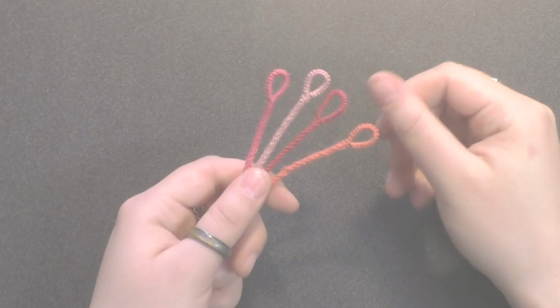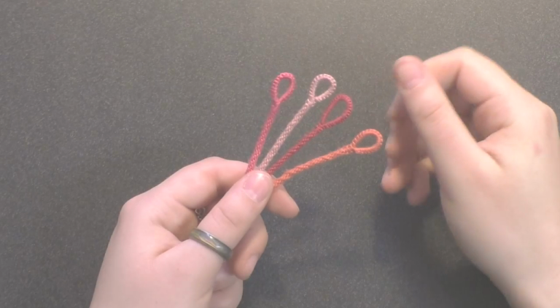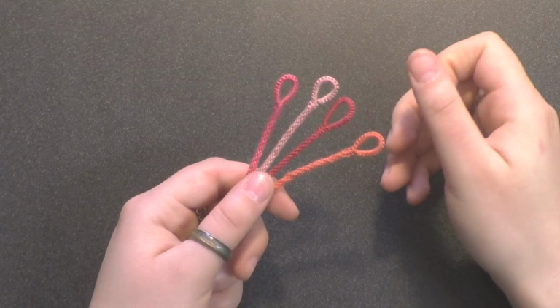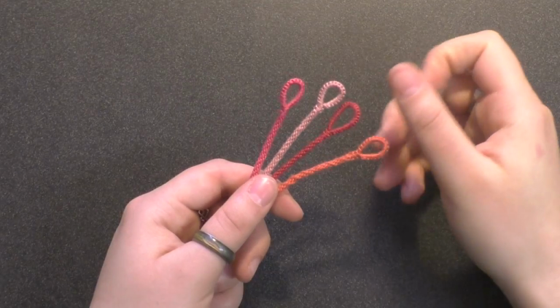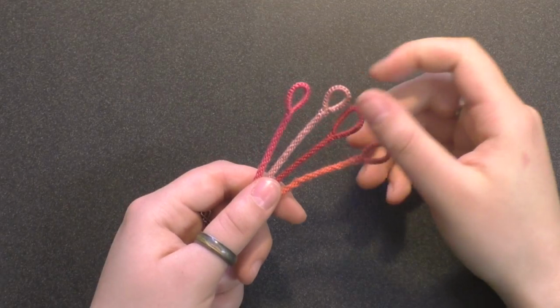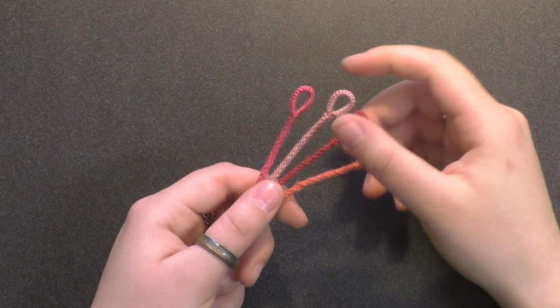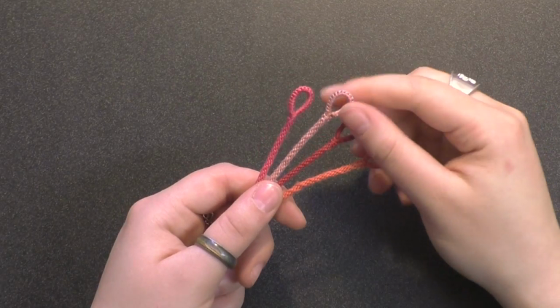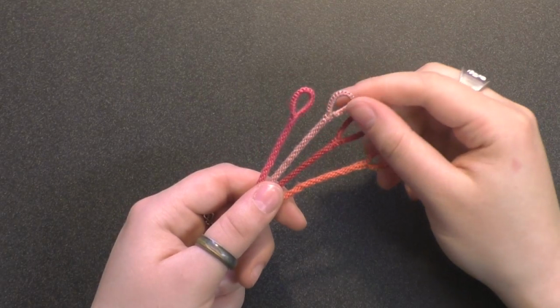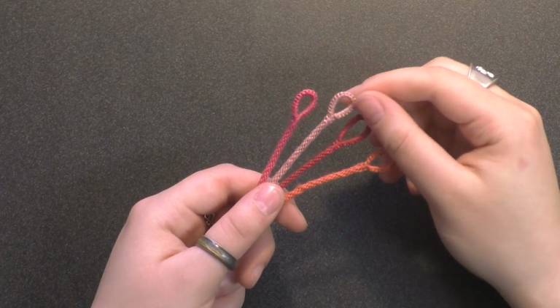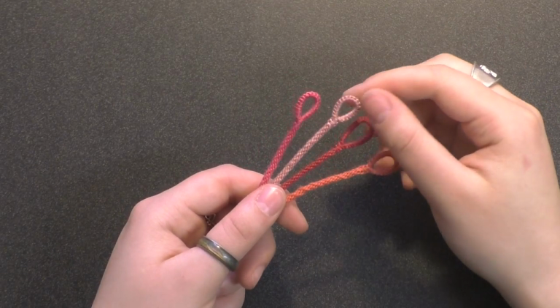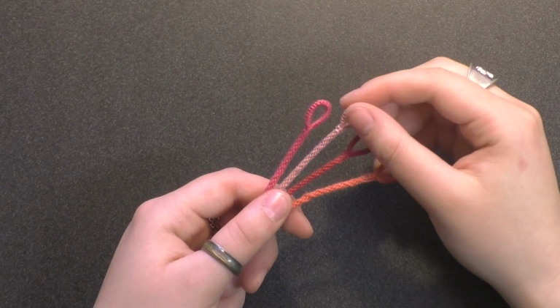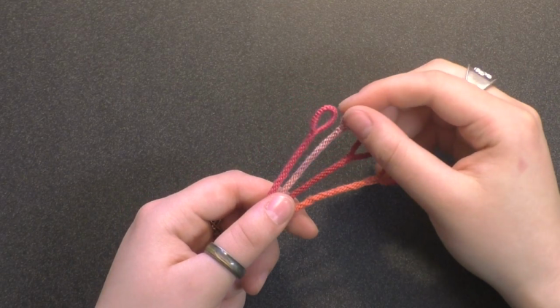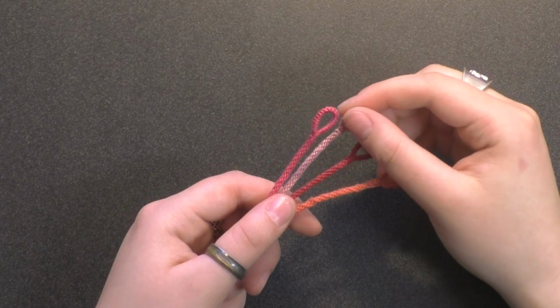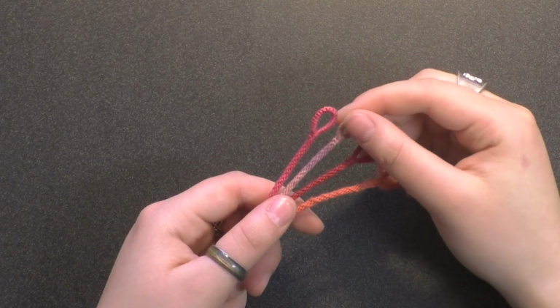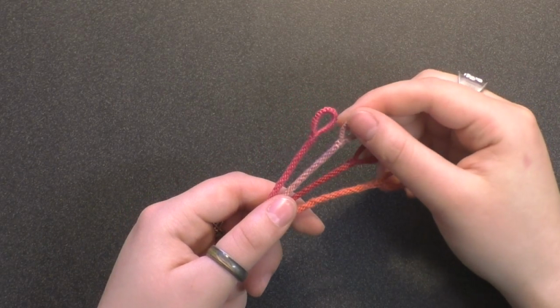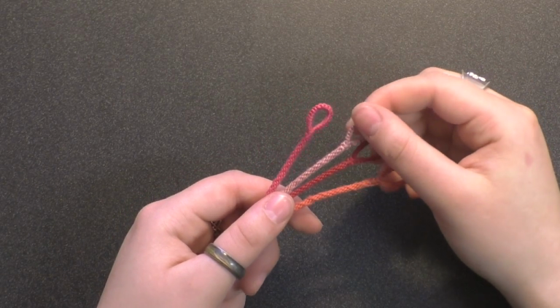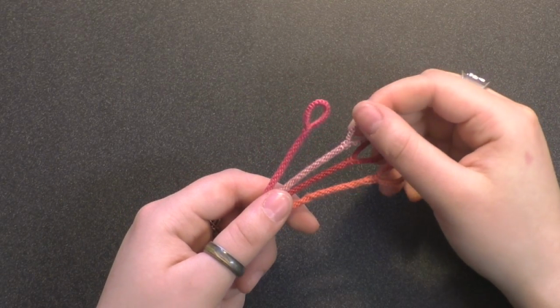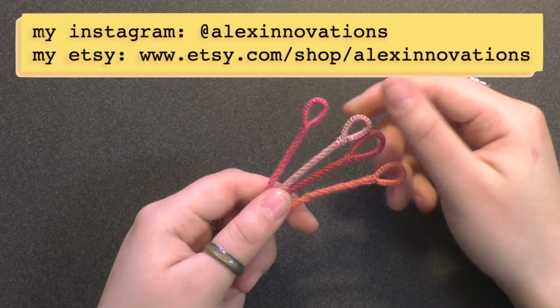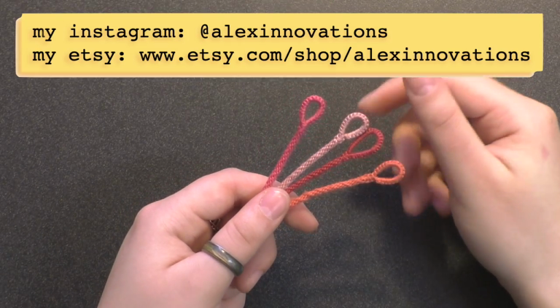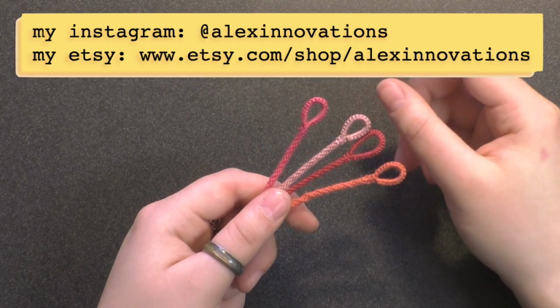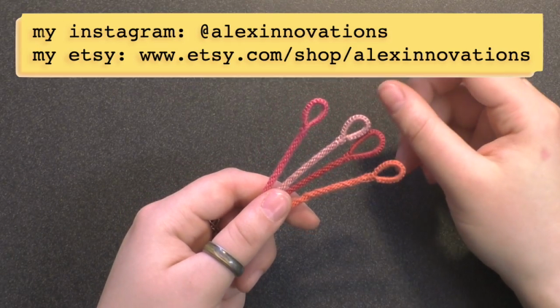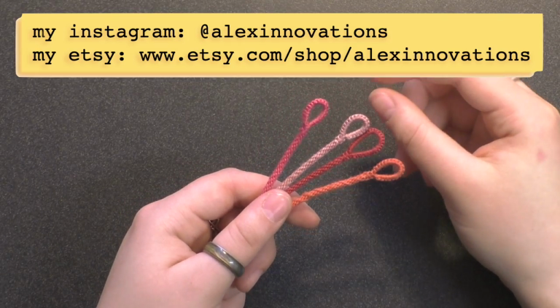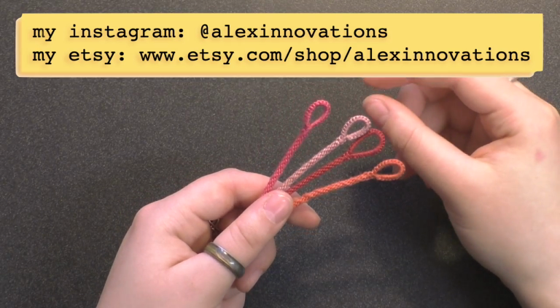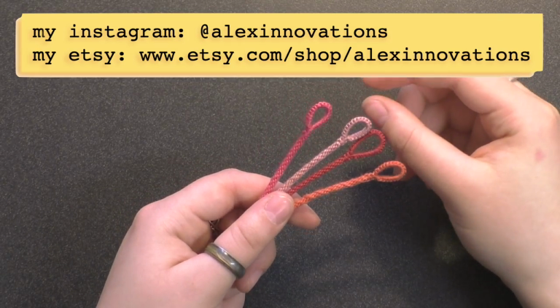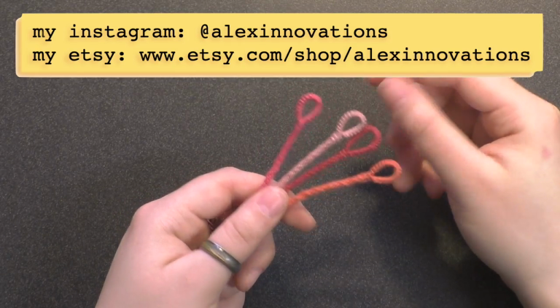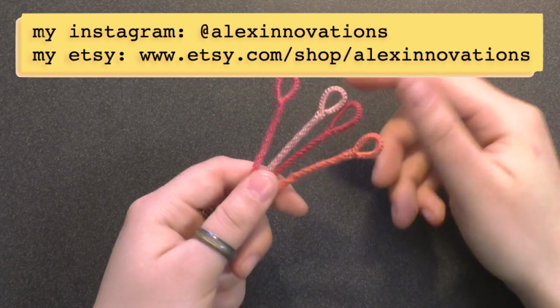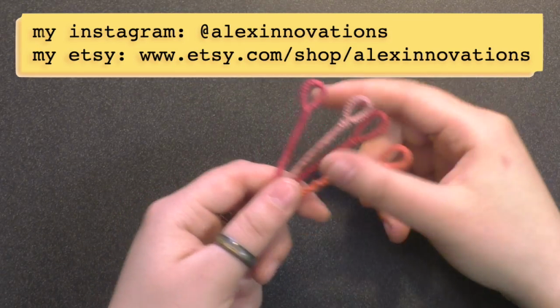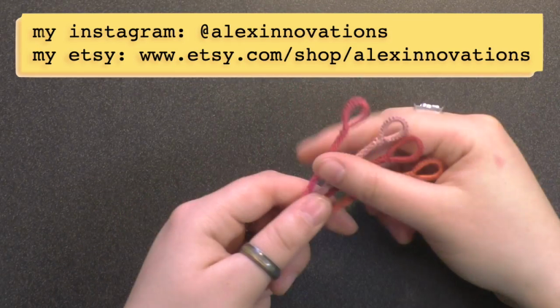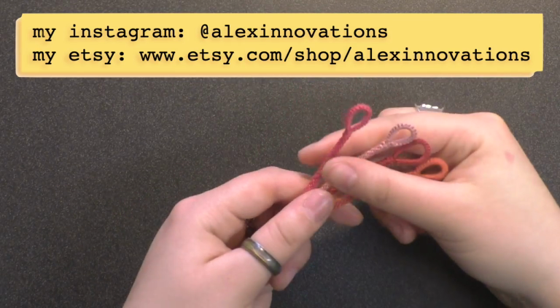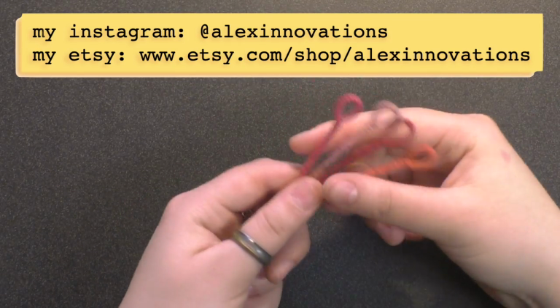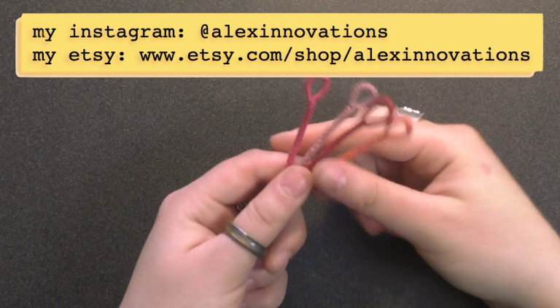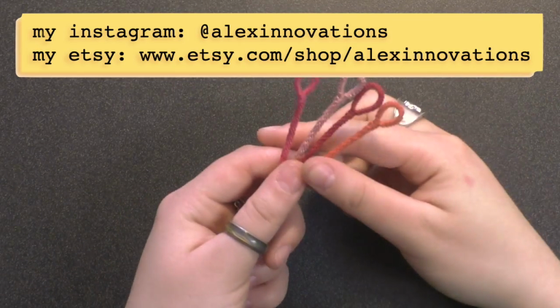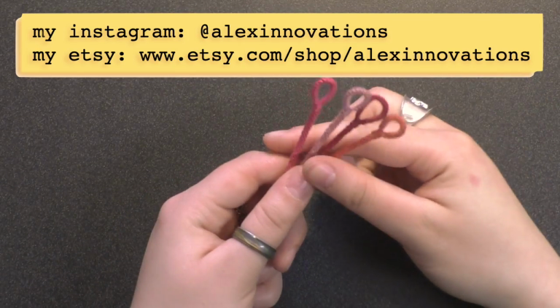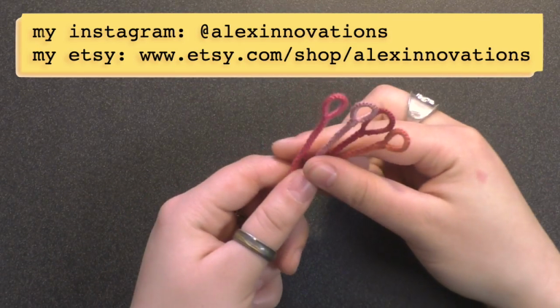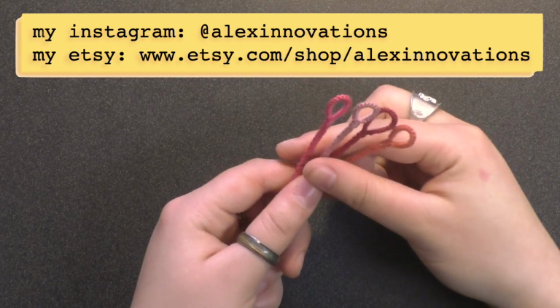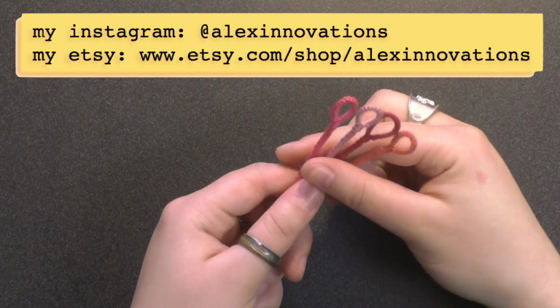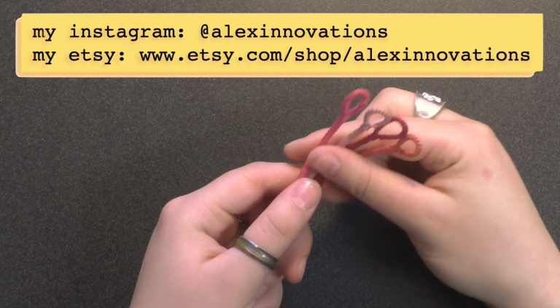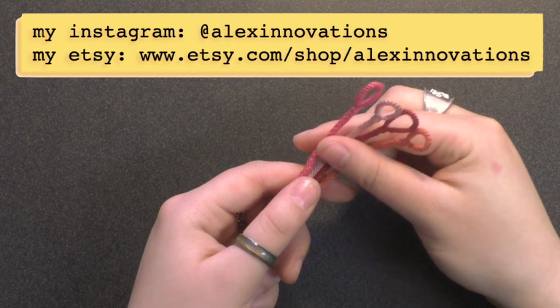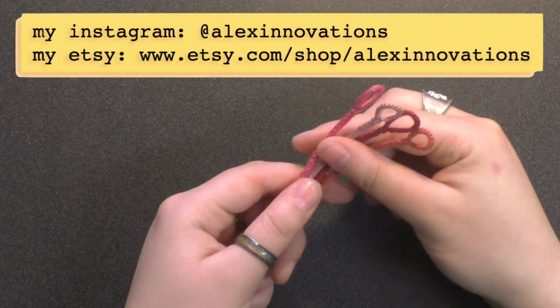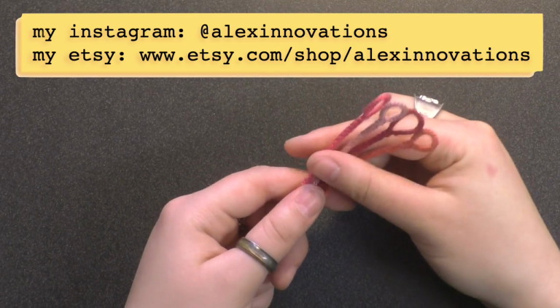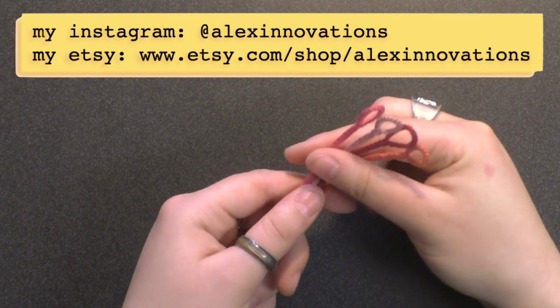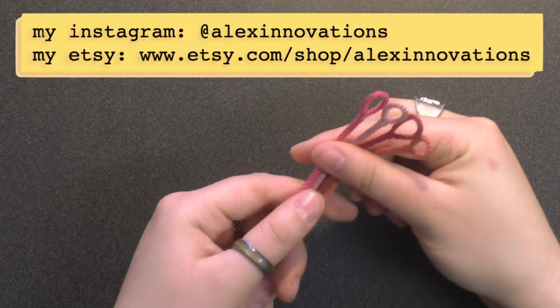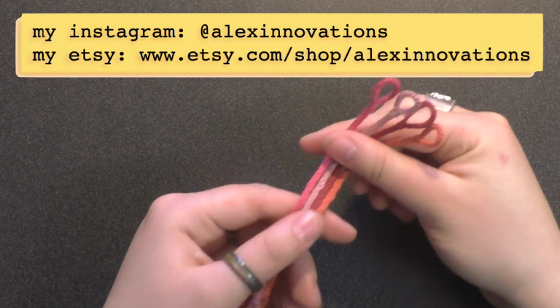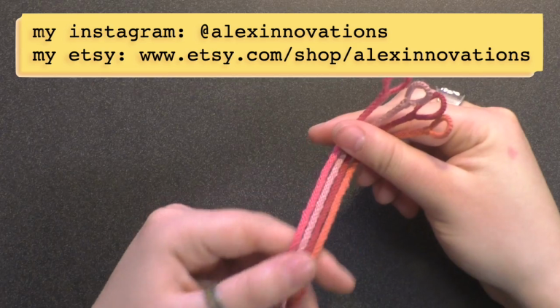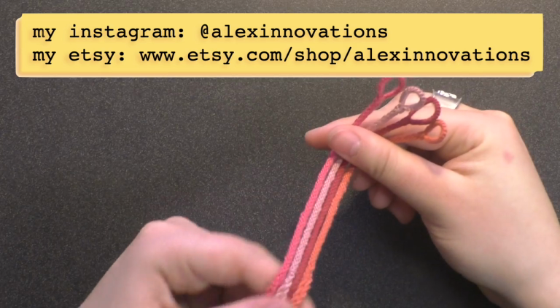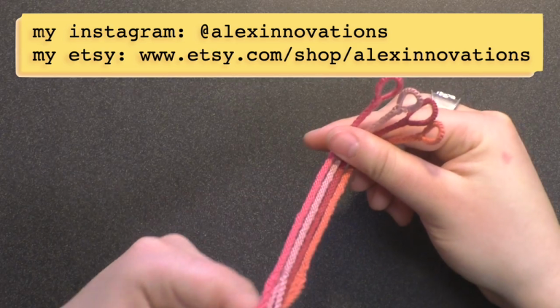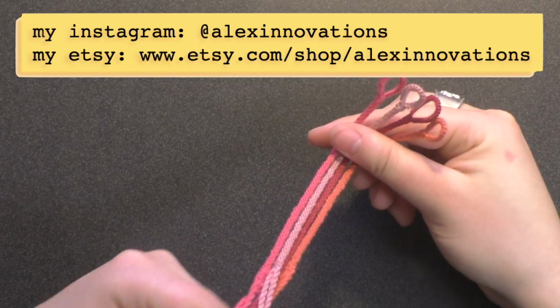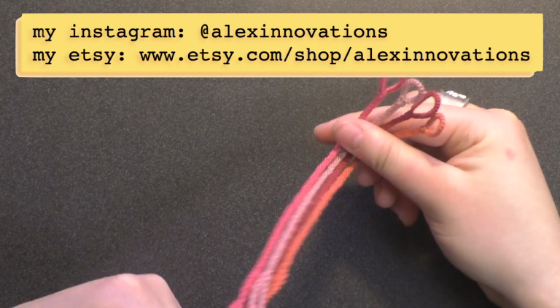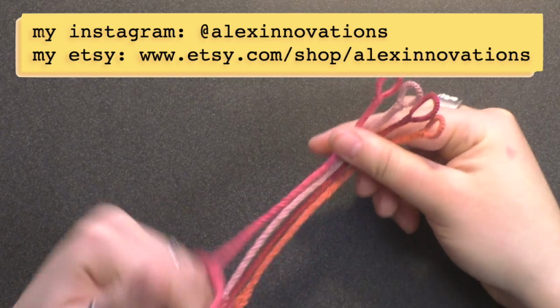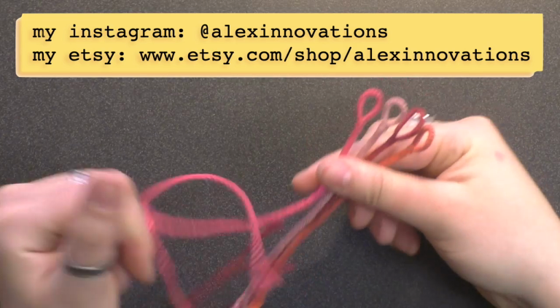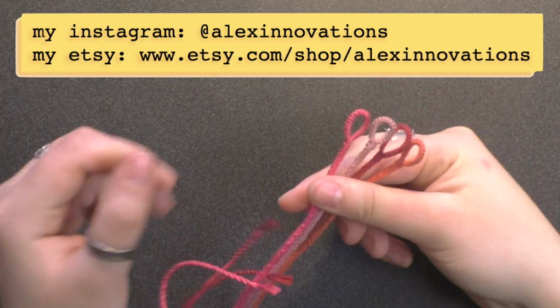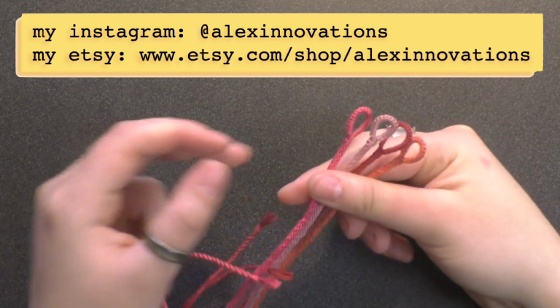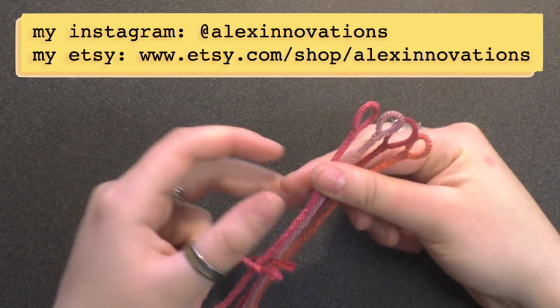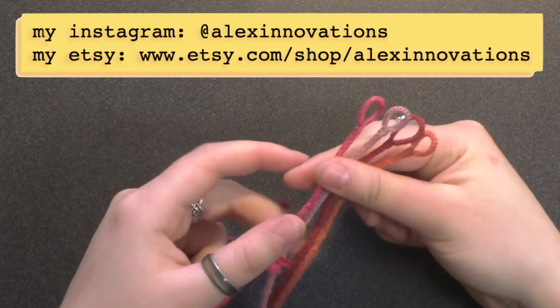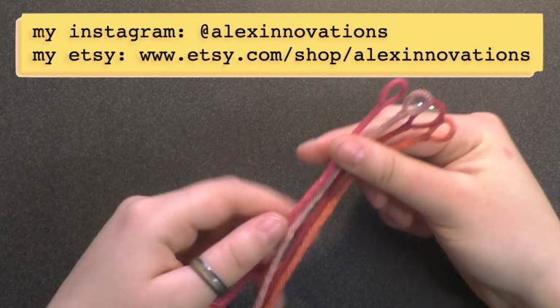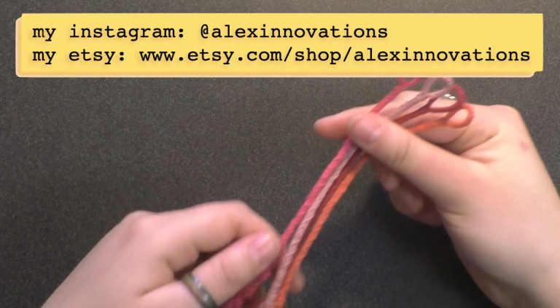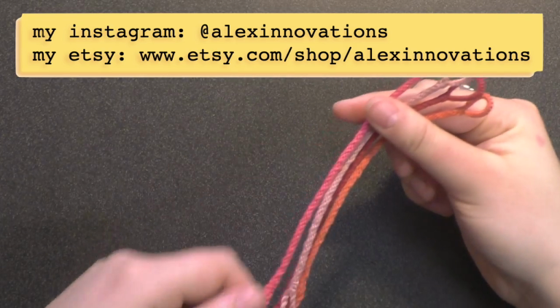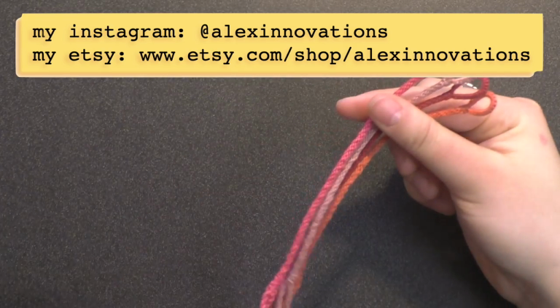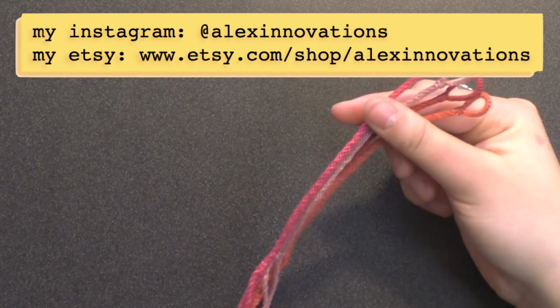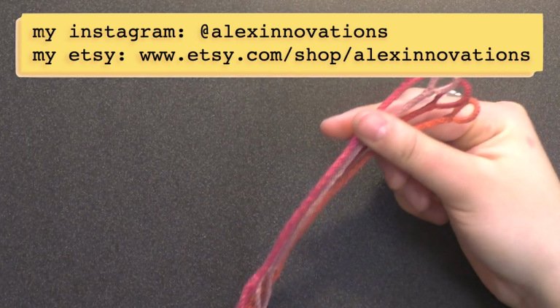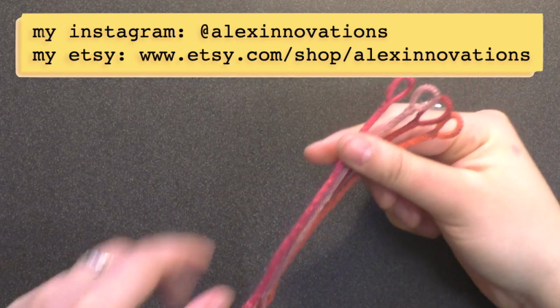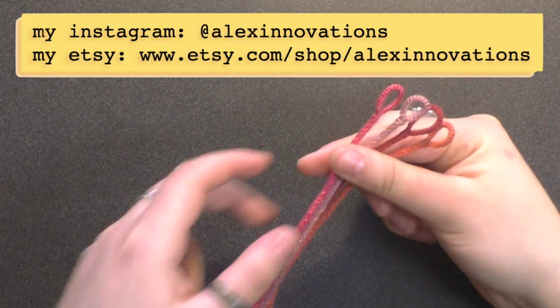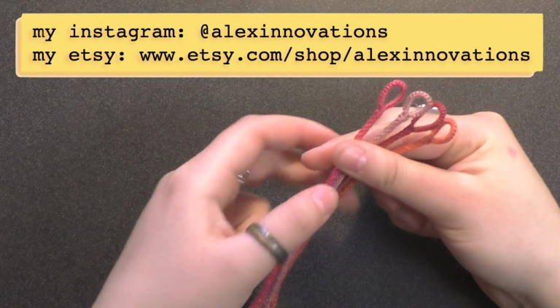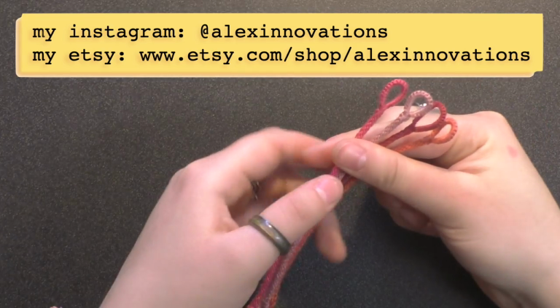Hey everyone, welcome back to my channel. This is Alex from Alex's Innovations, and today I'm going to be showing you how to make these adorable kumihimo bracelets.